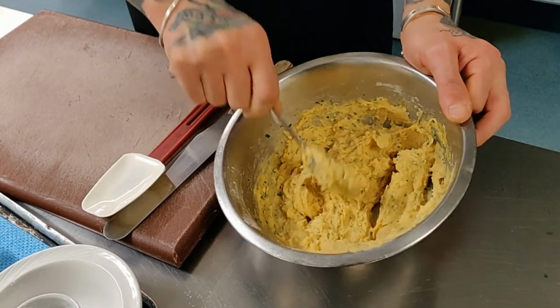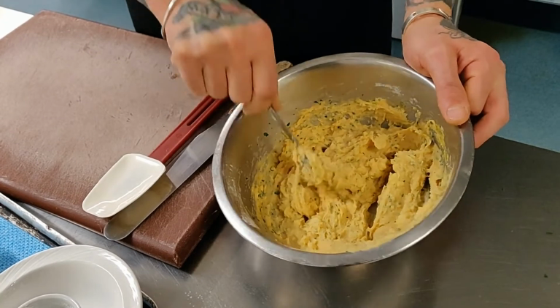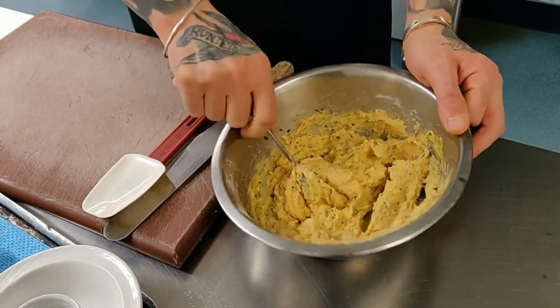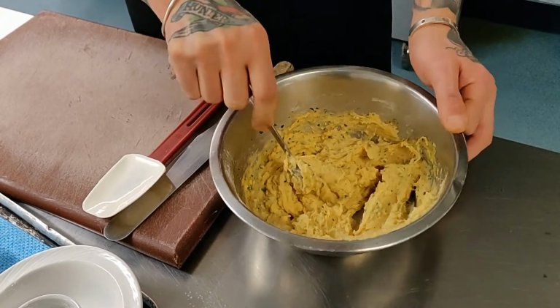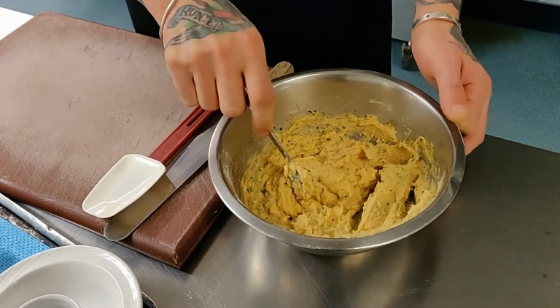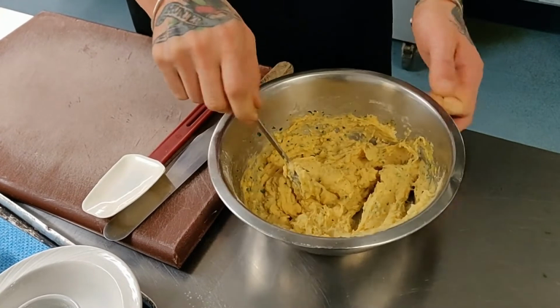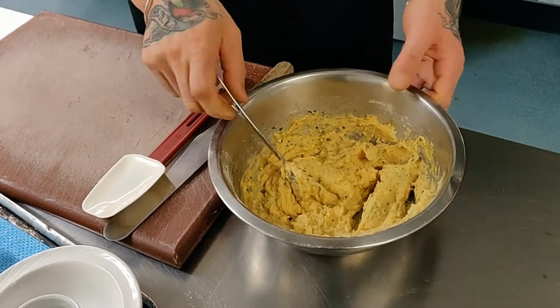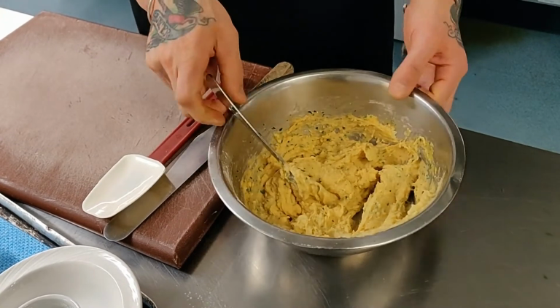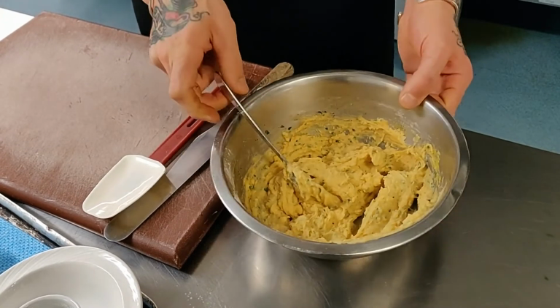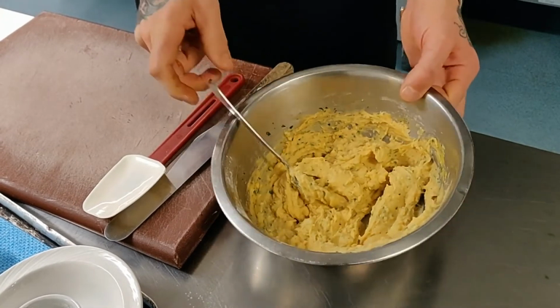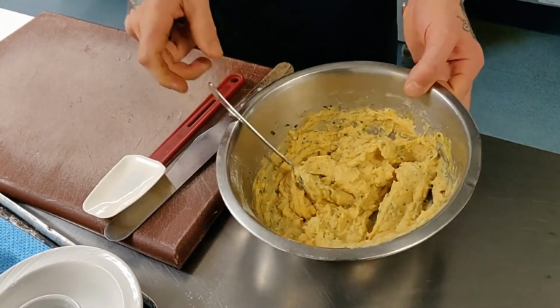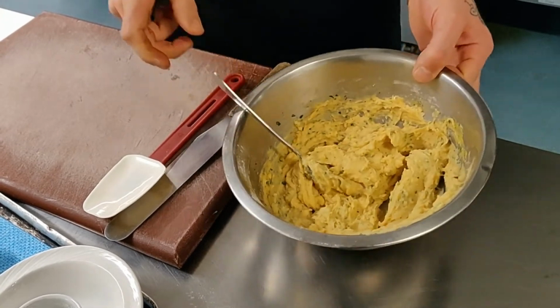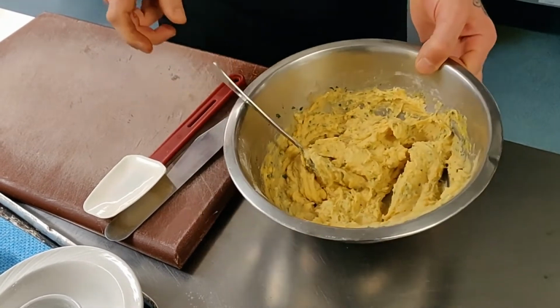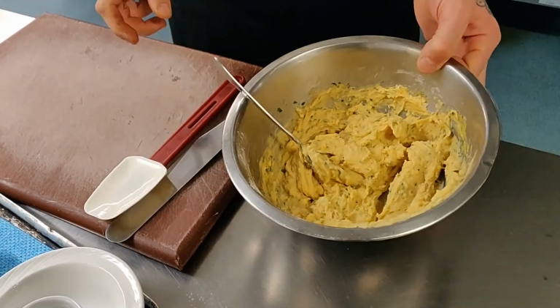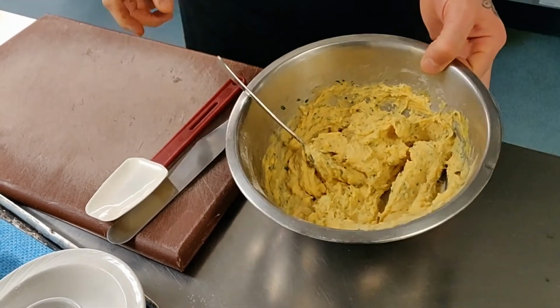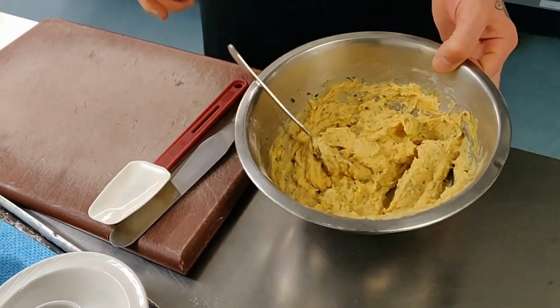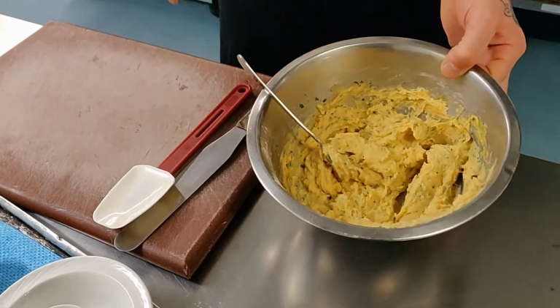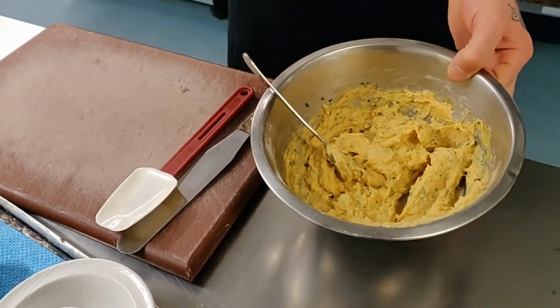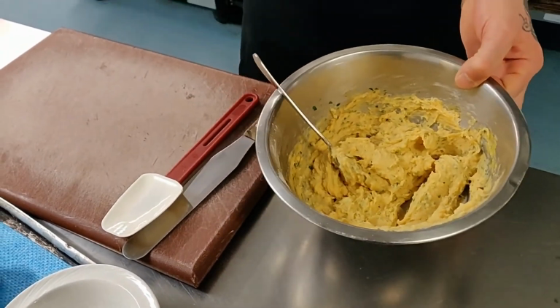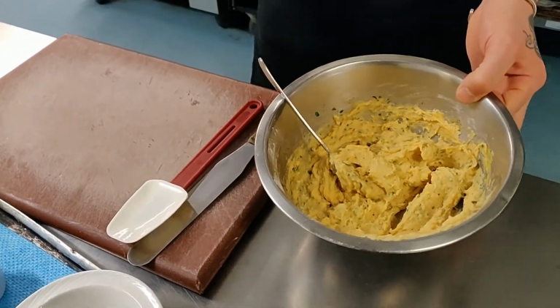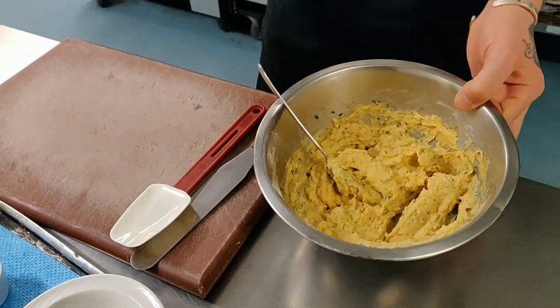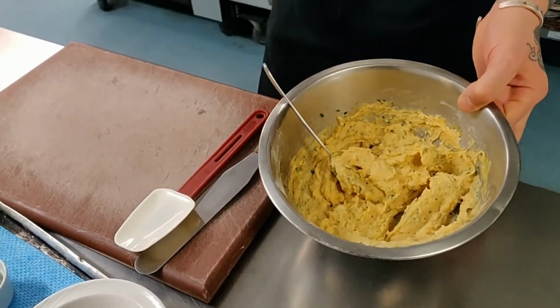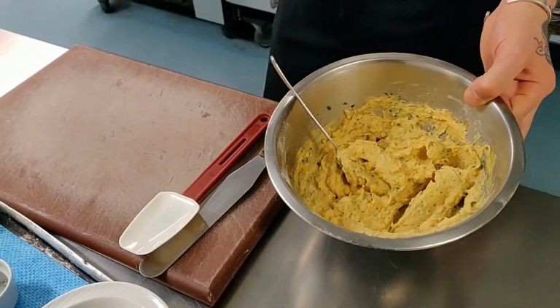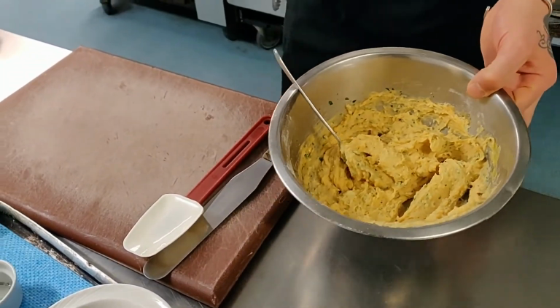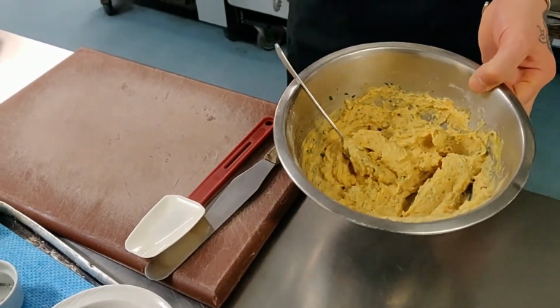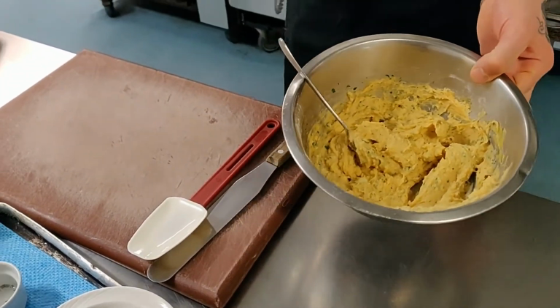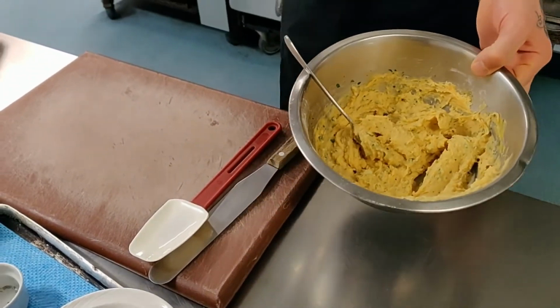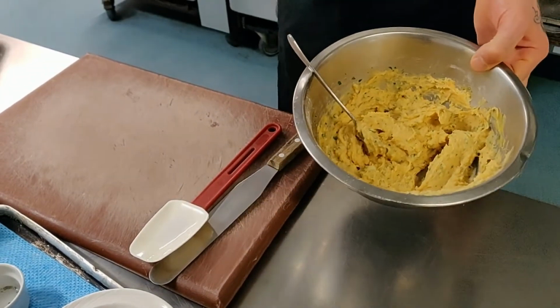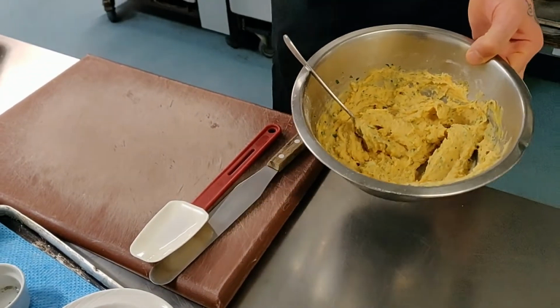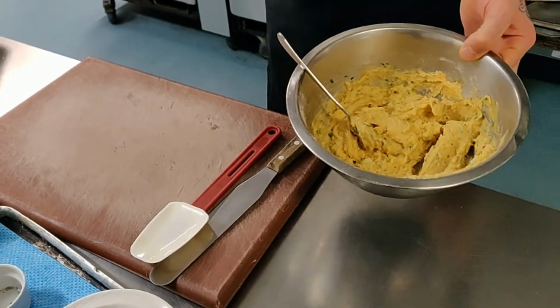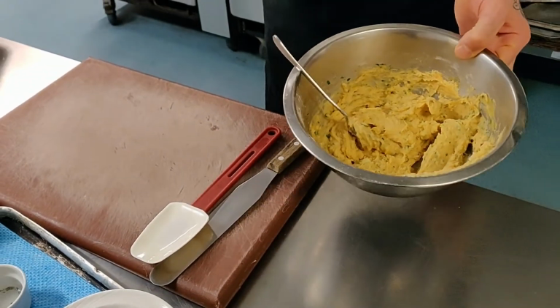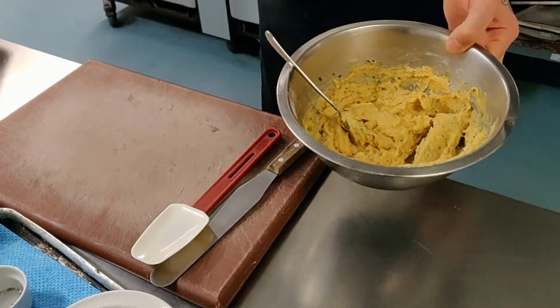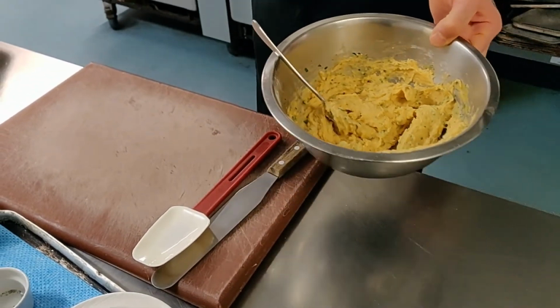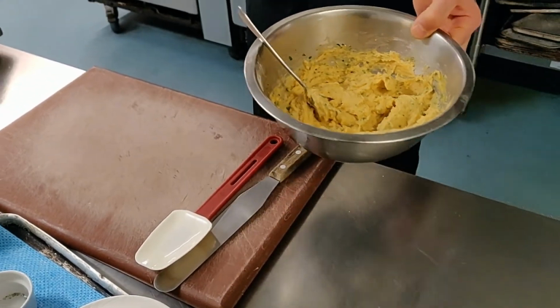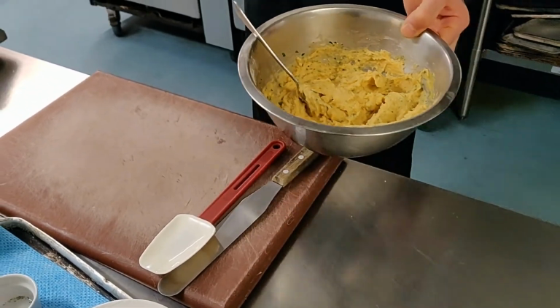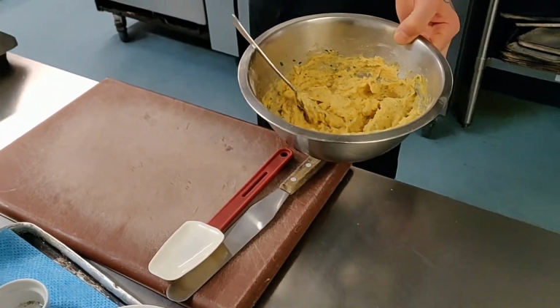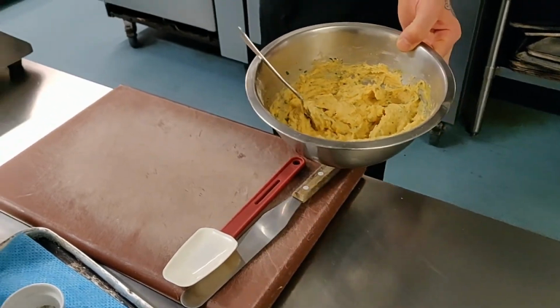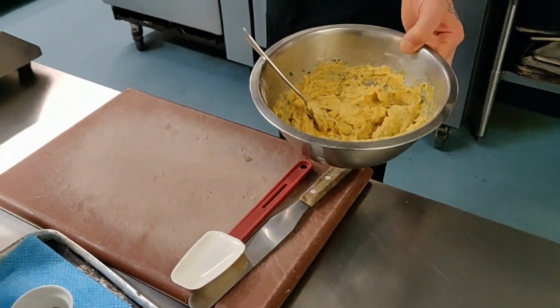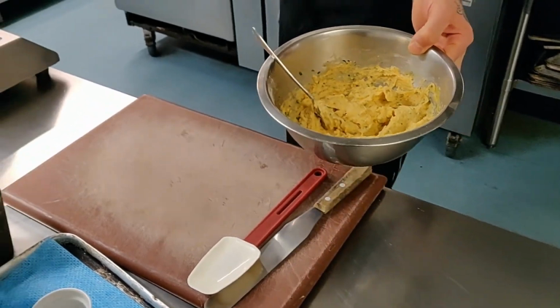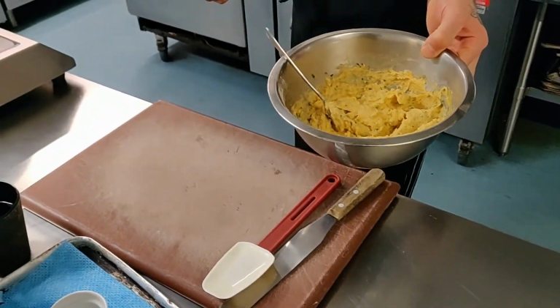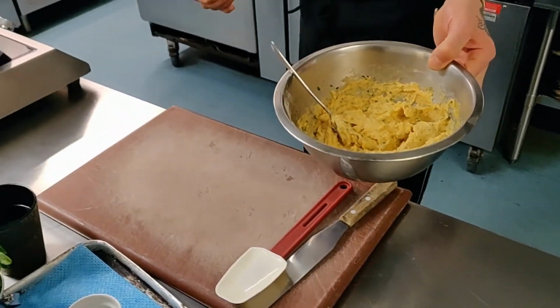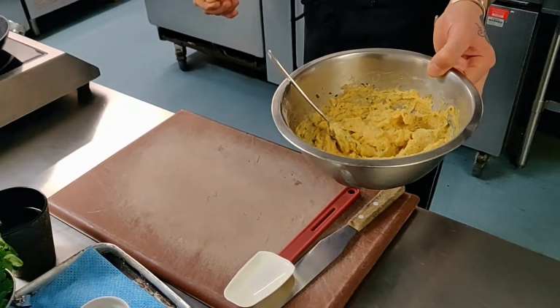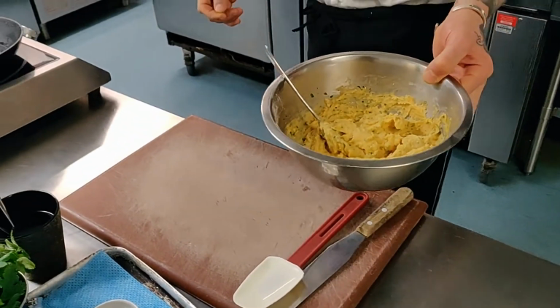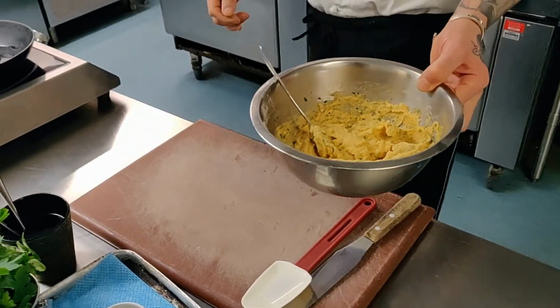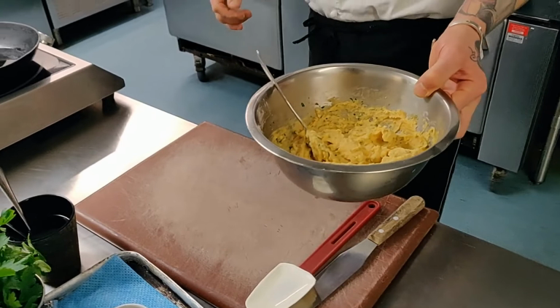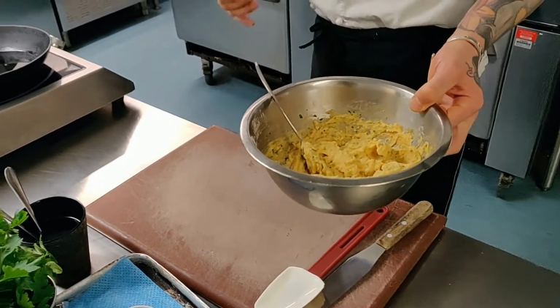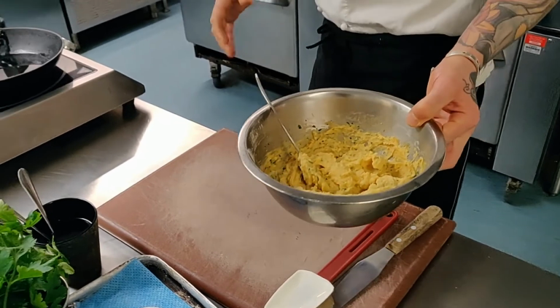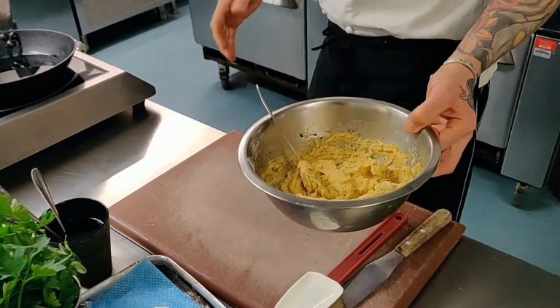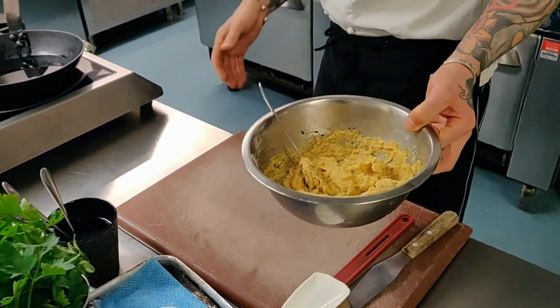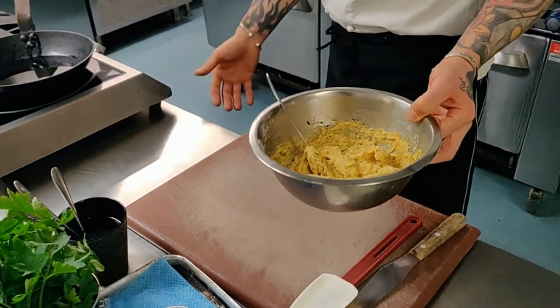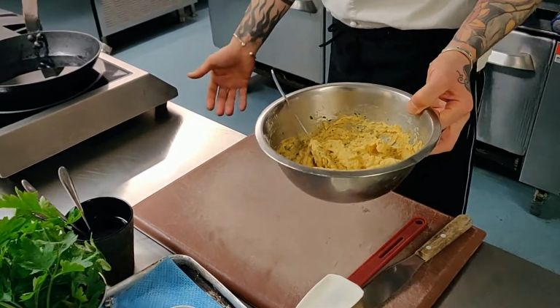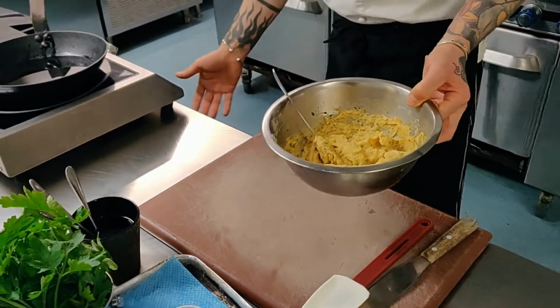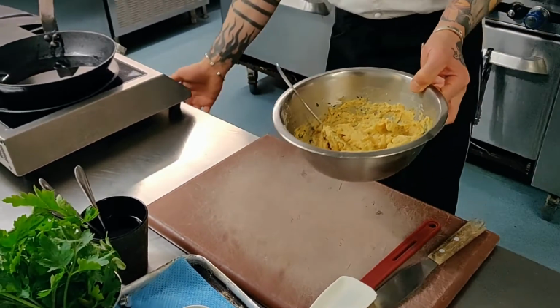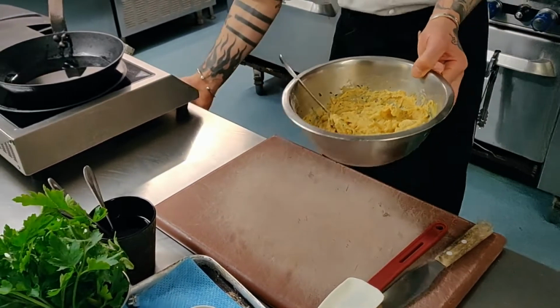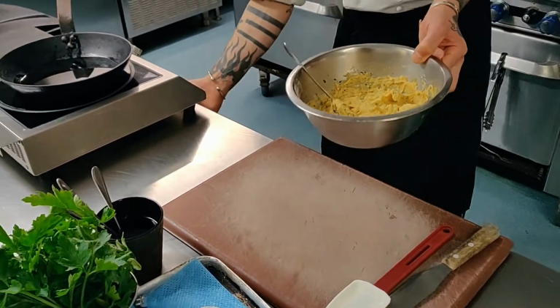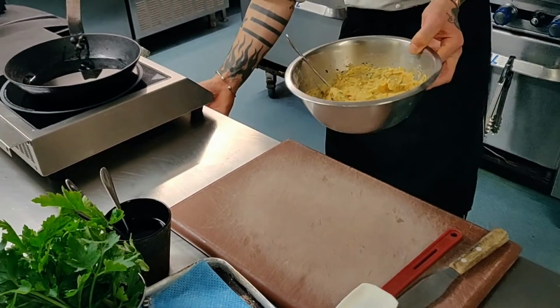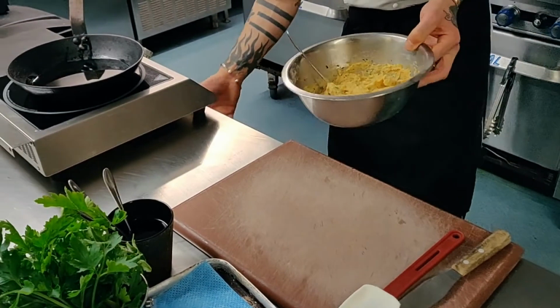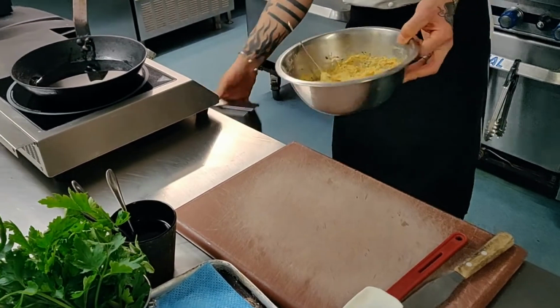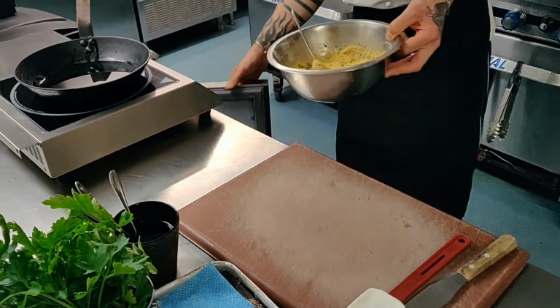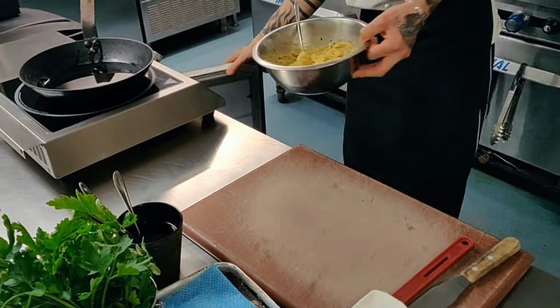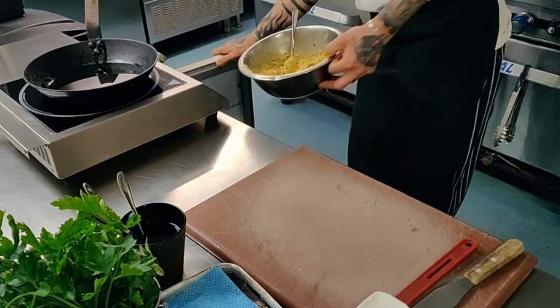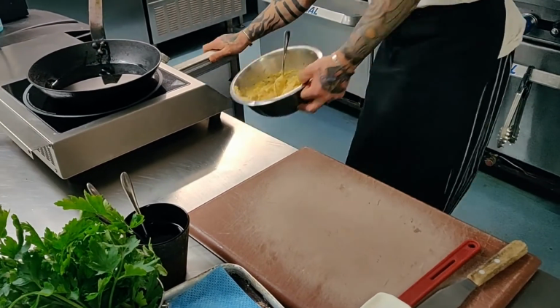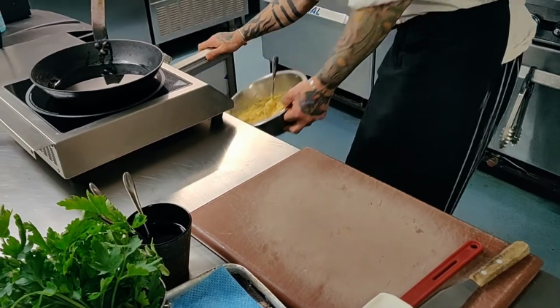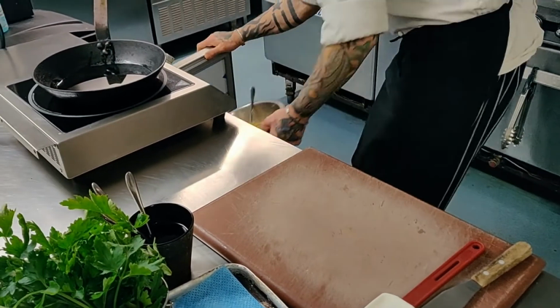Then you want to refrigerate this for an hour or overnight — it doesn't make a difference. At least an hour is the best process for it.